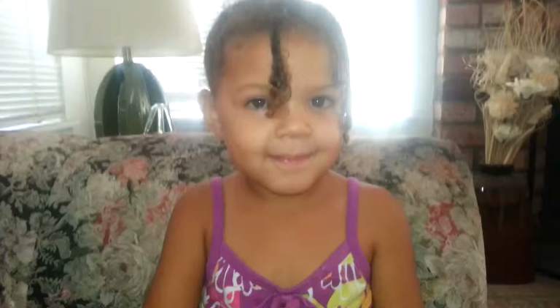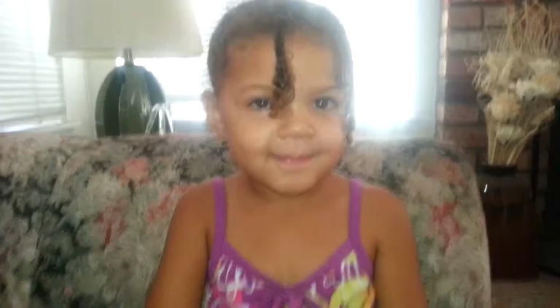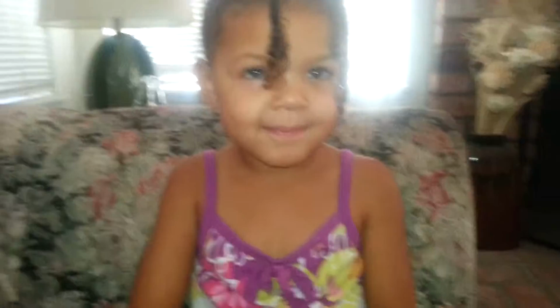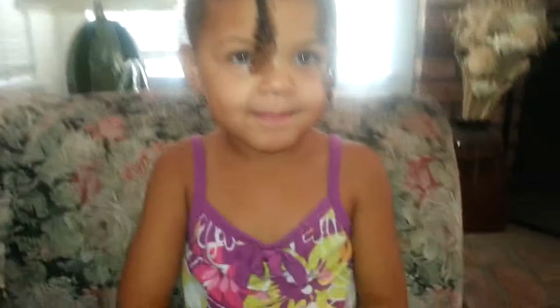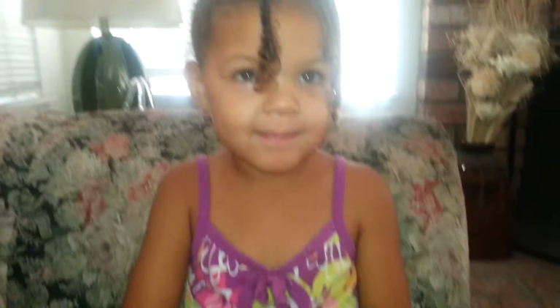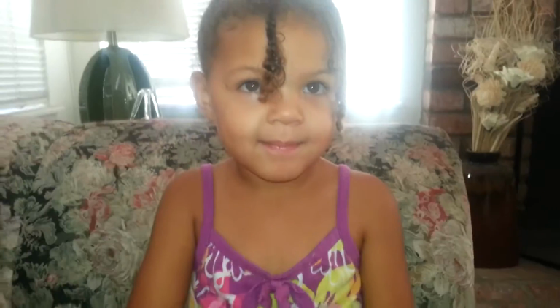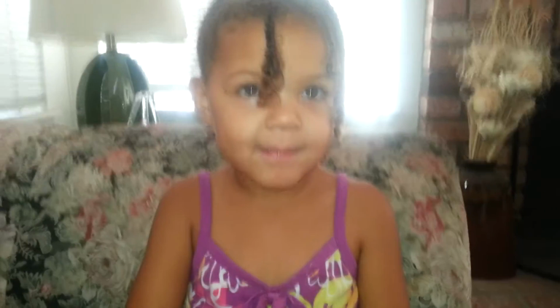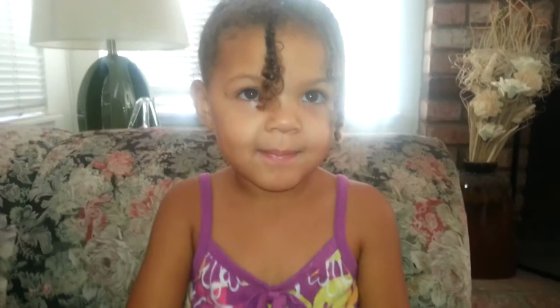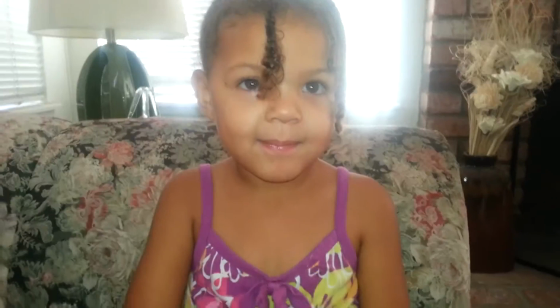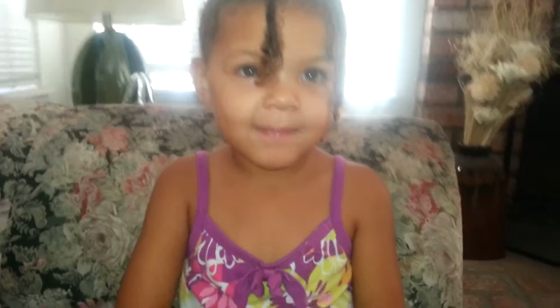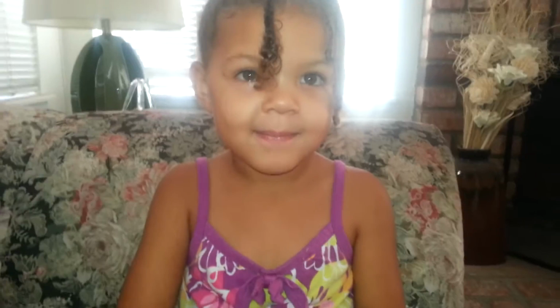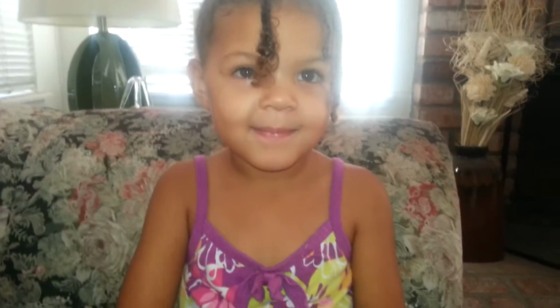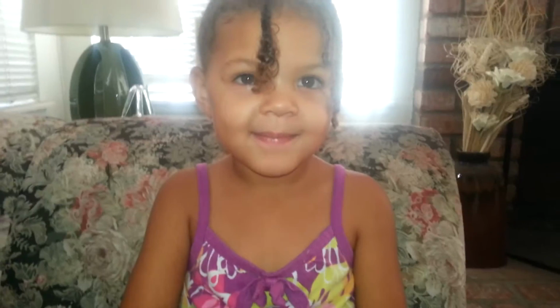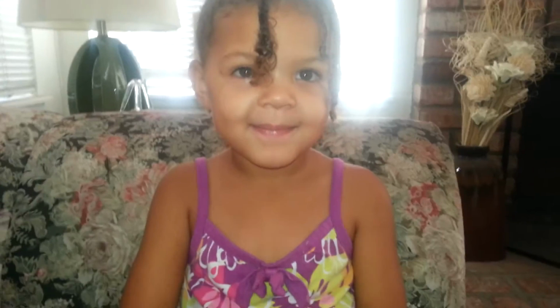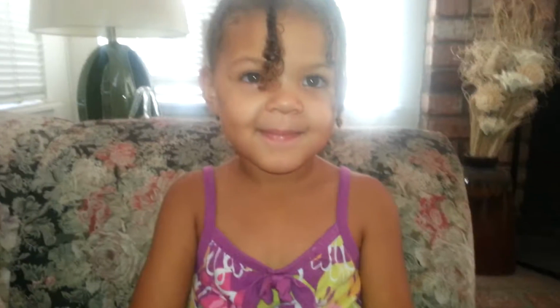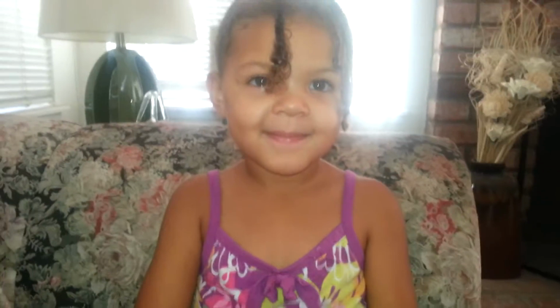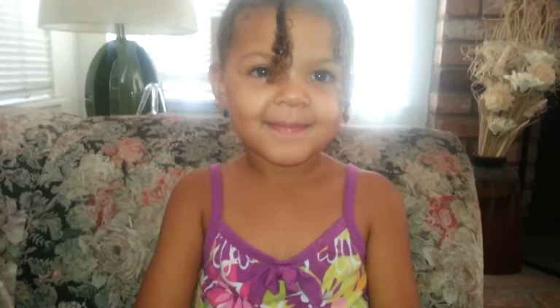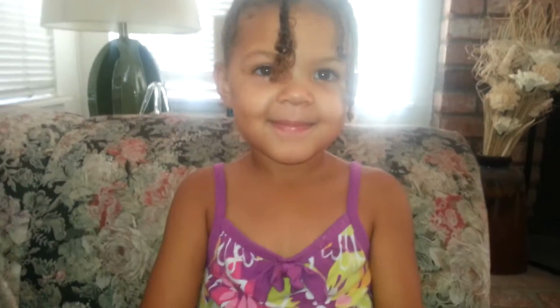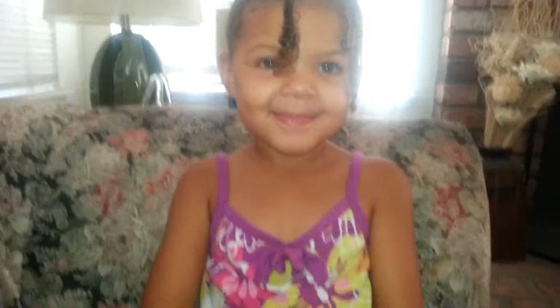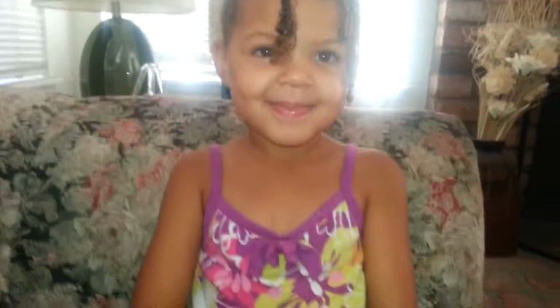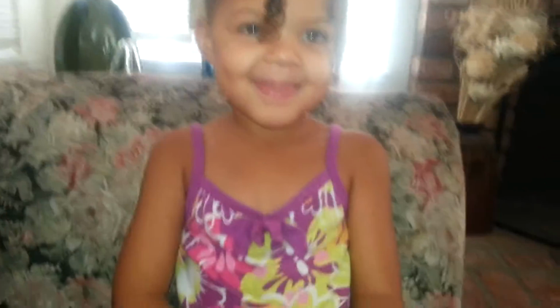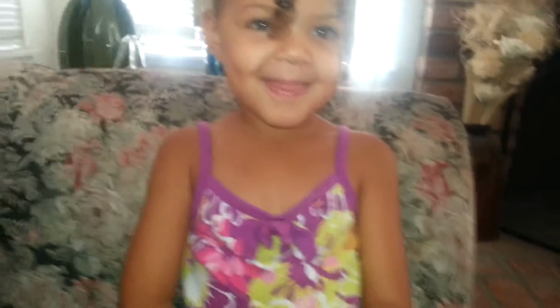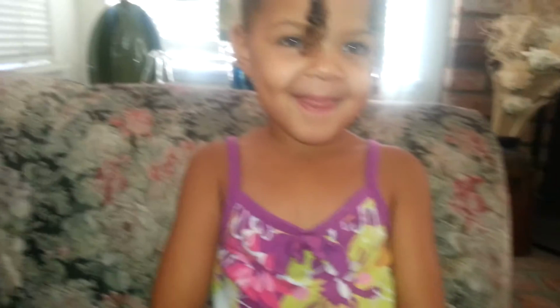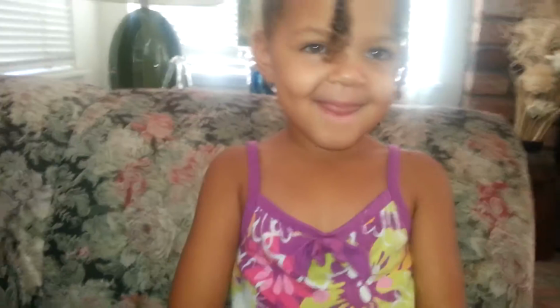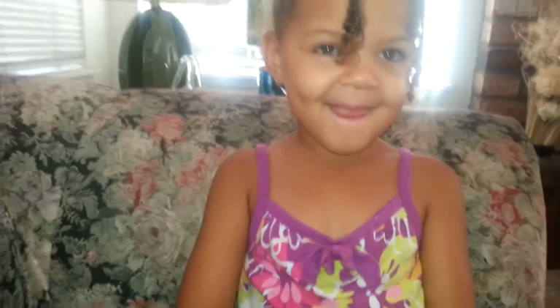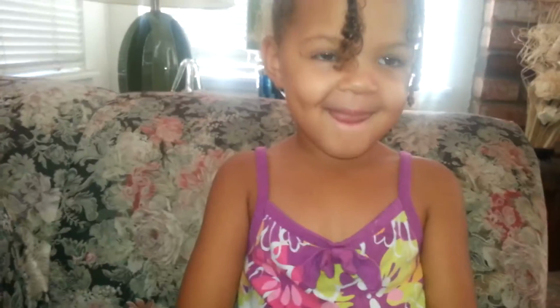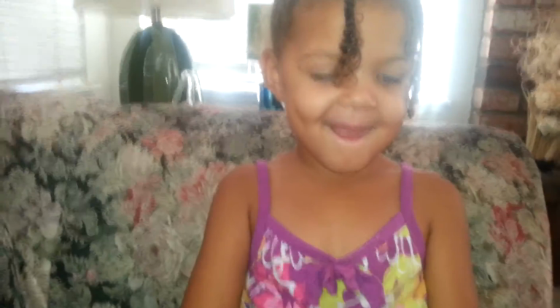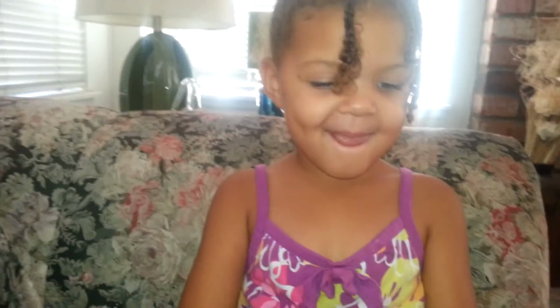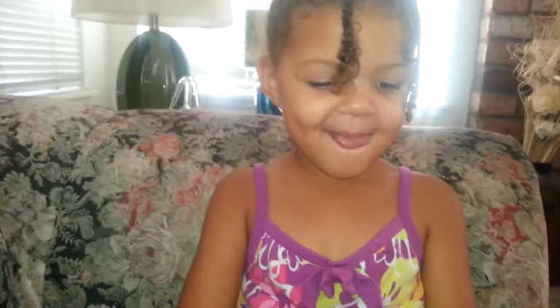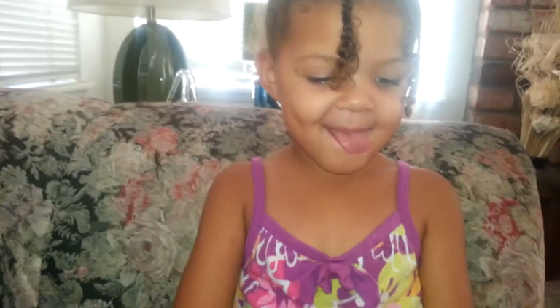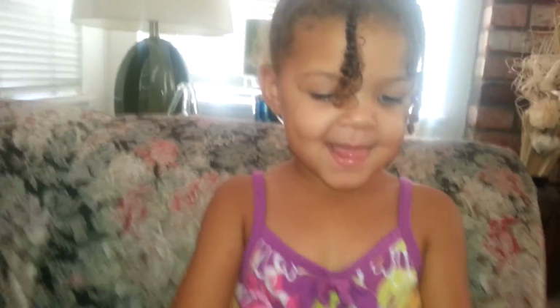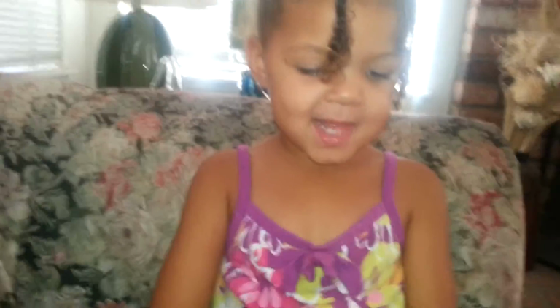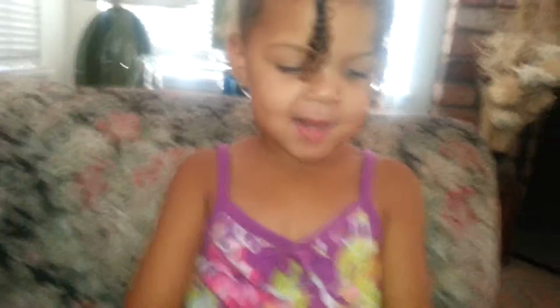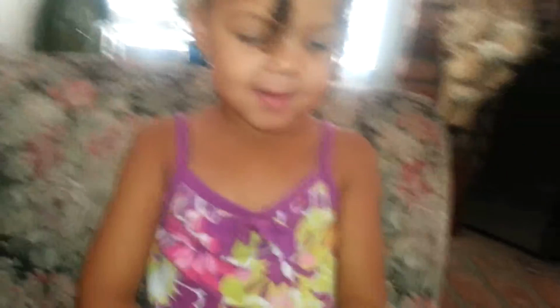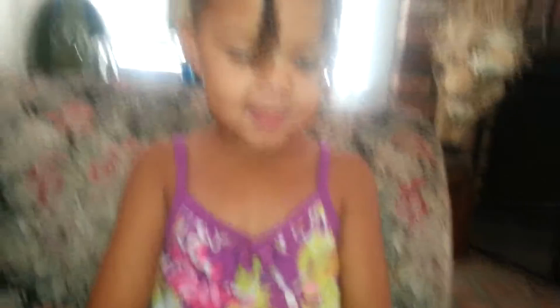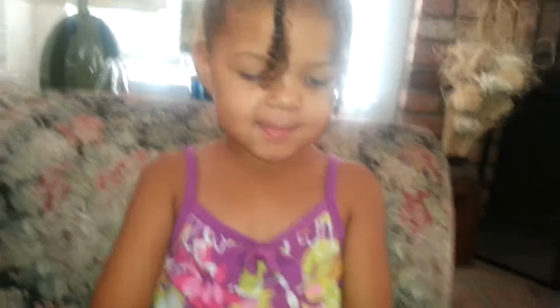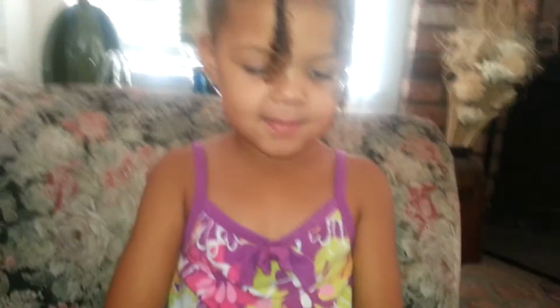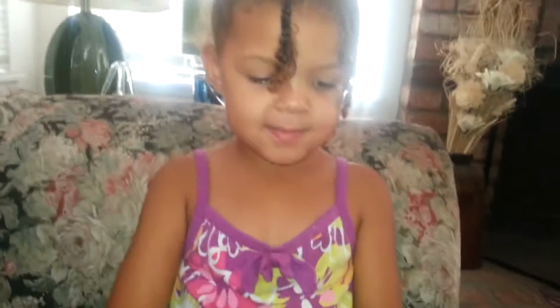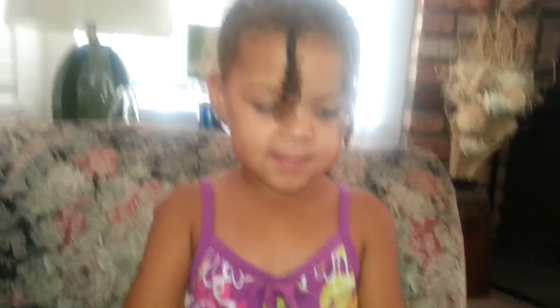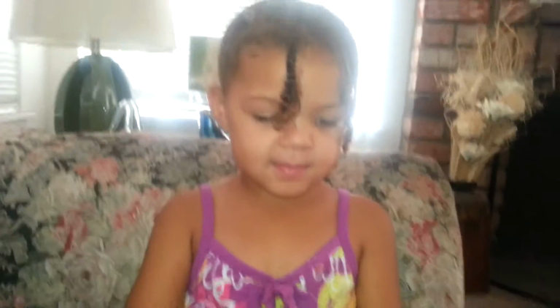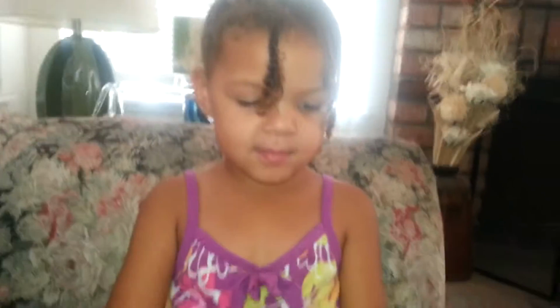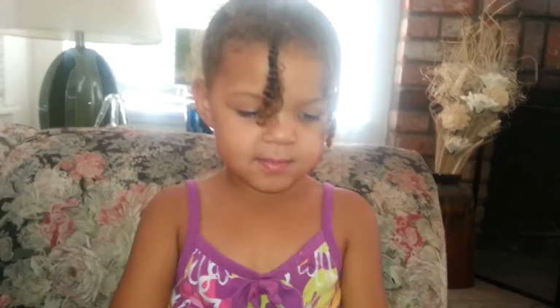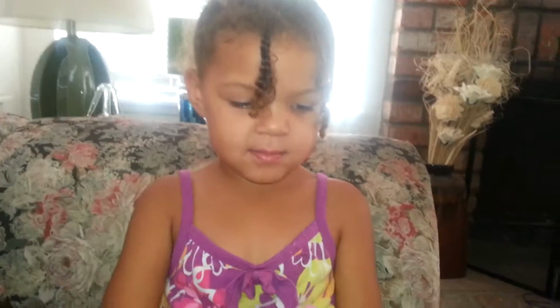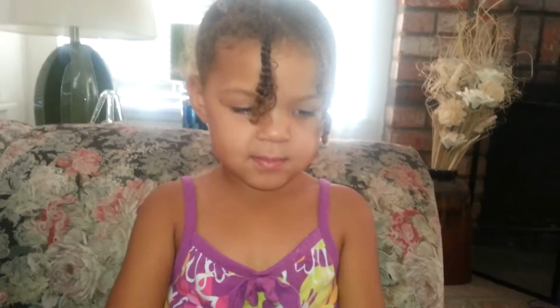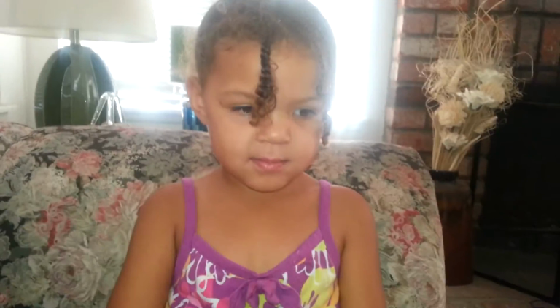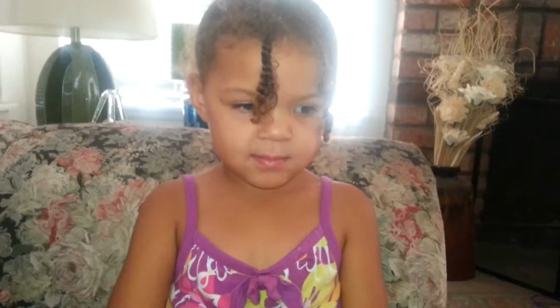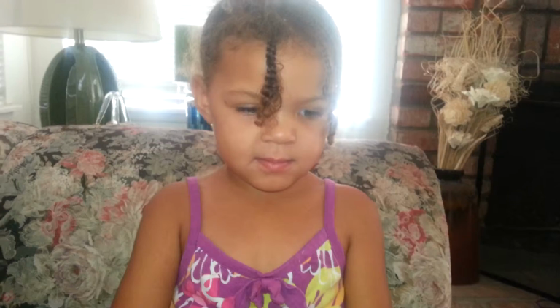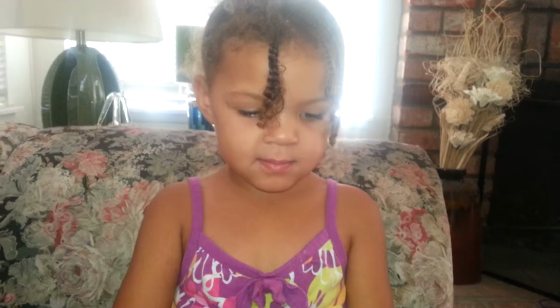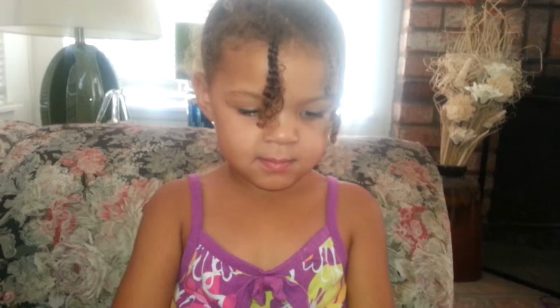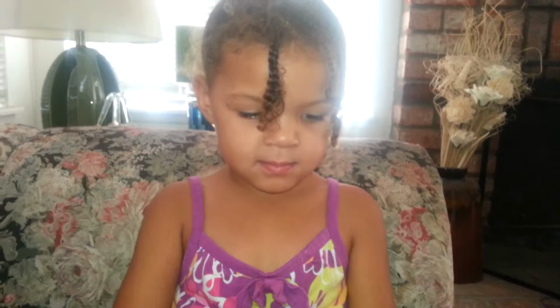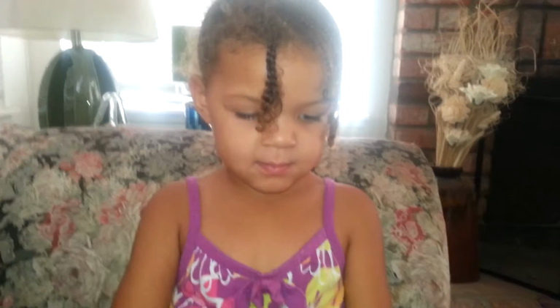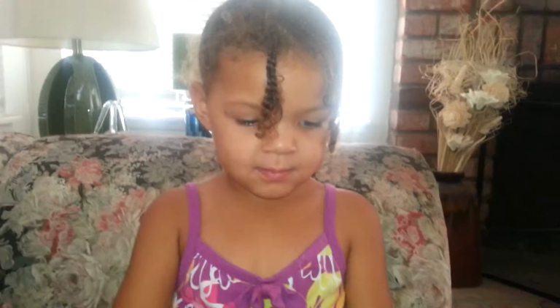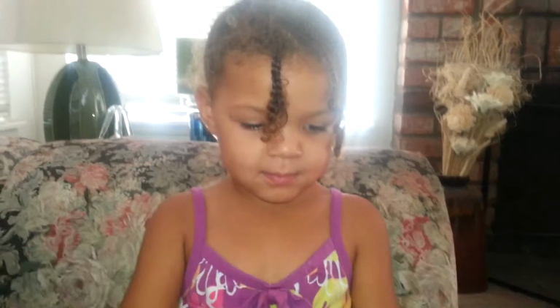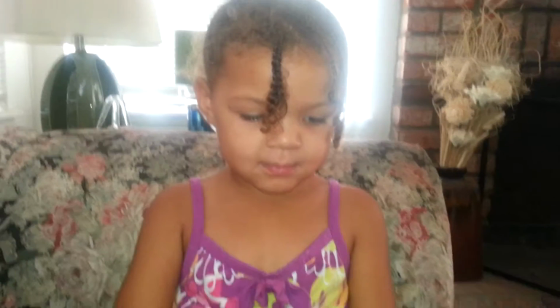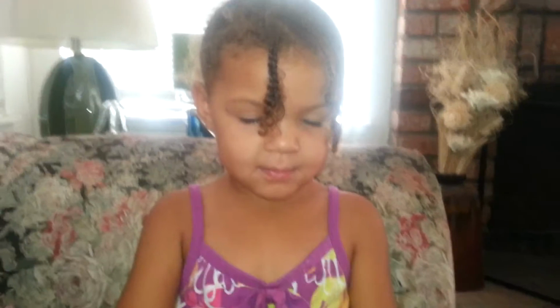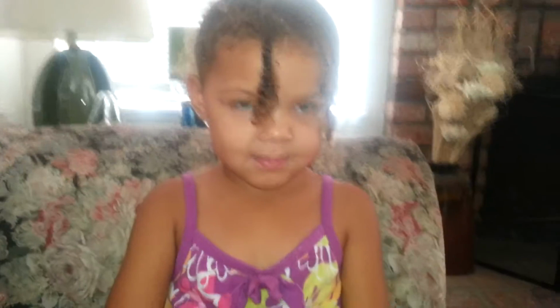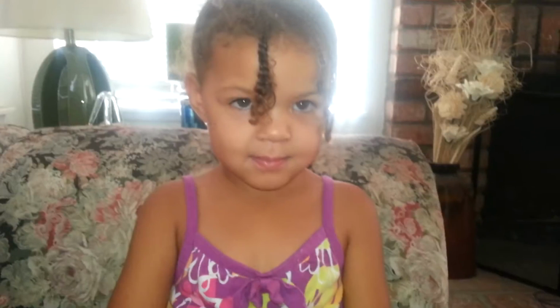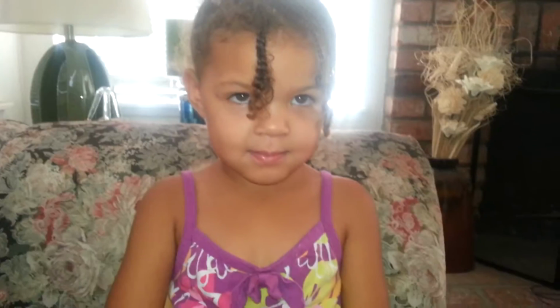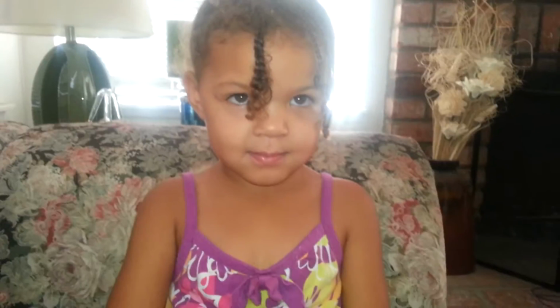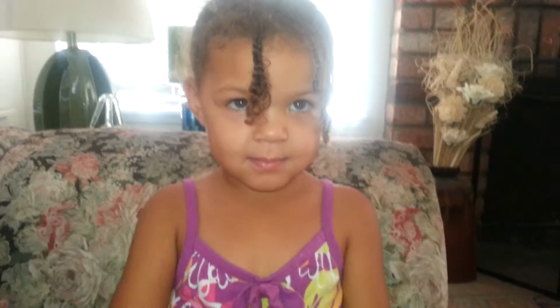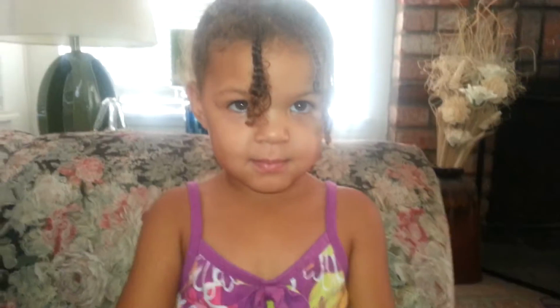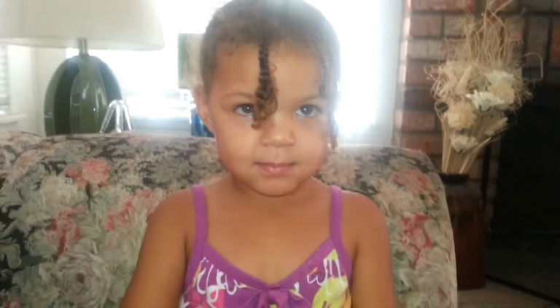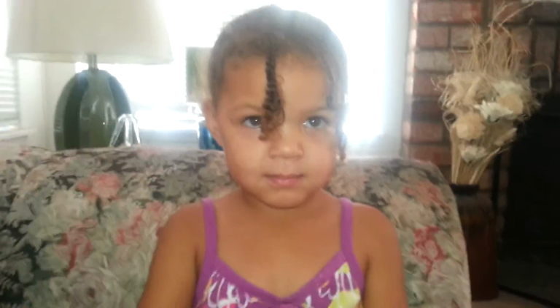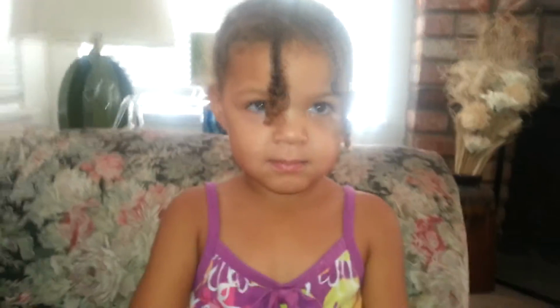Hi, this is Aaliyah, and we're going to be doing a Joy from Inside Out makeup tutorial.